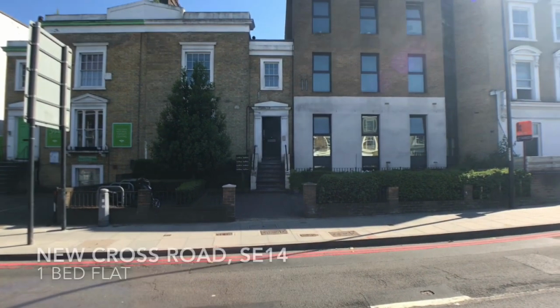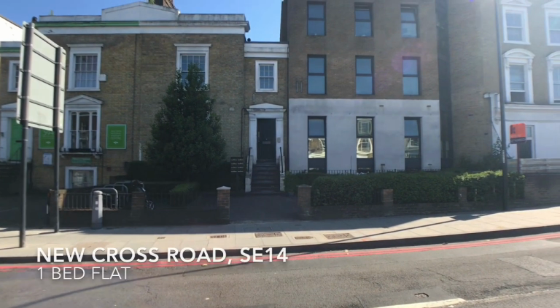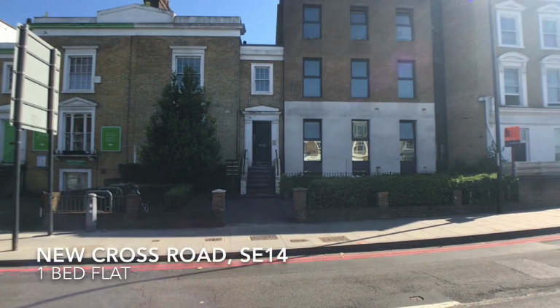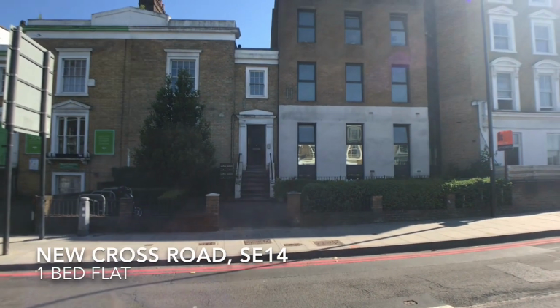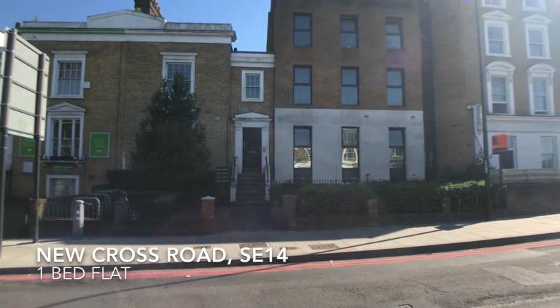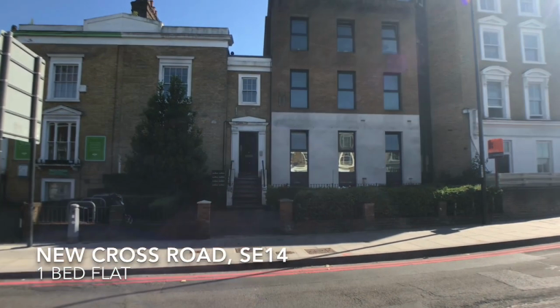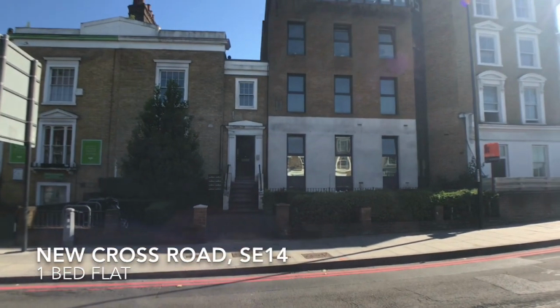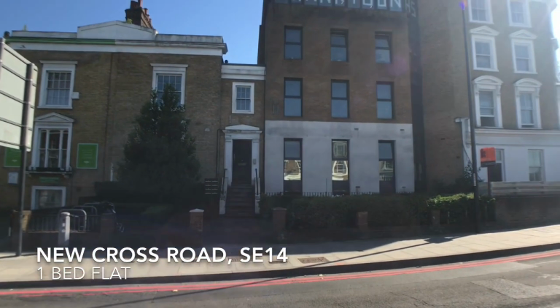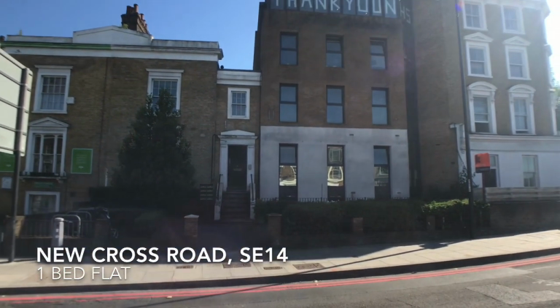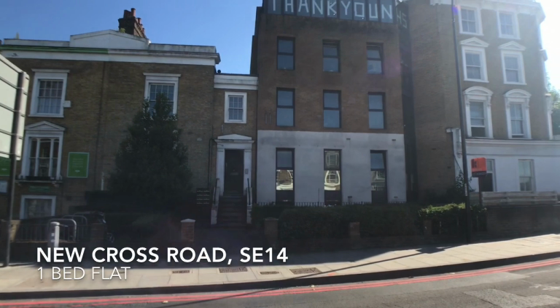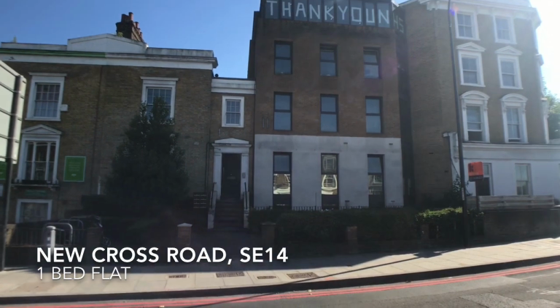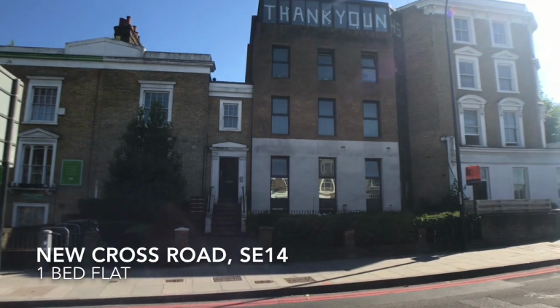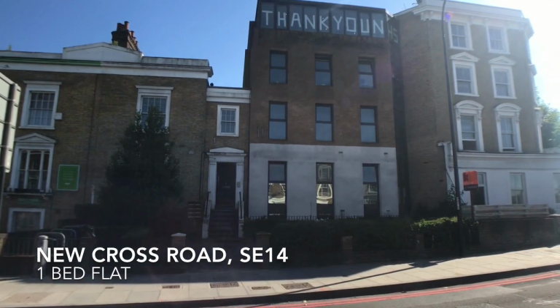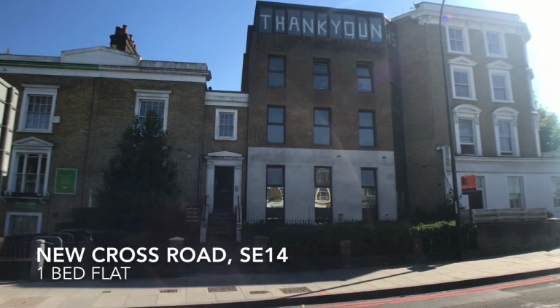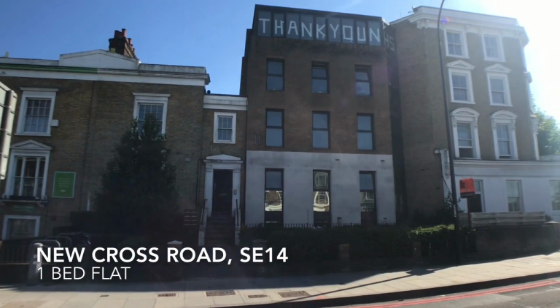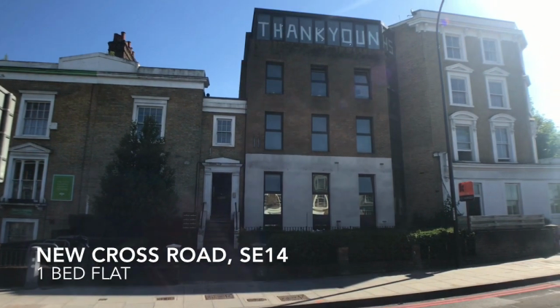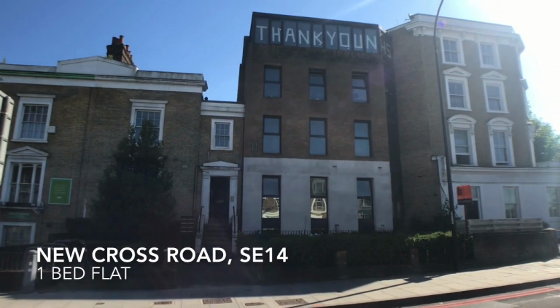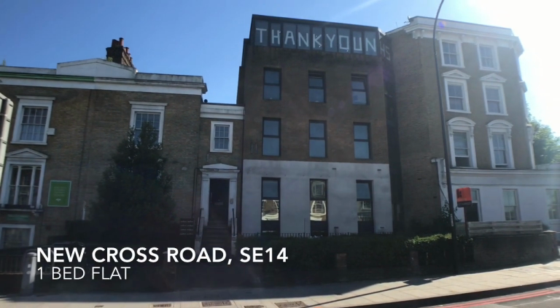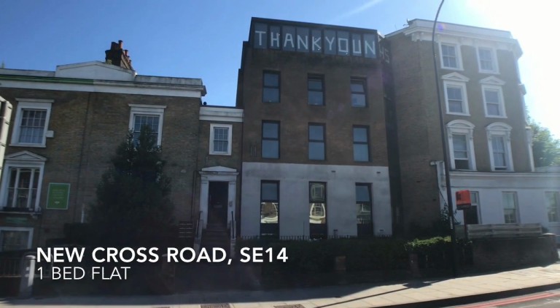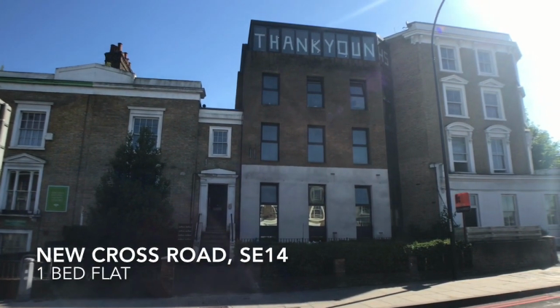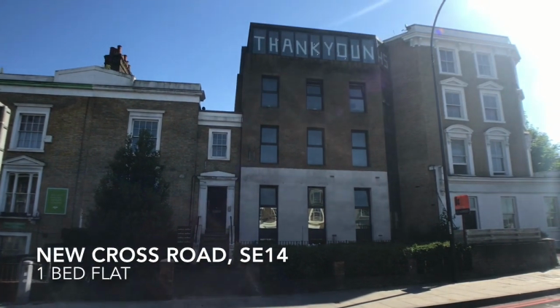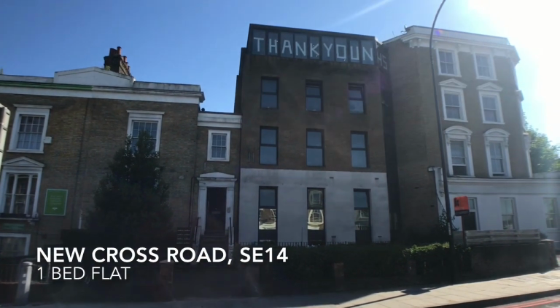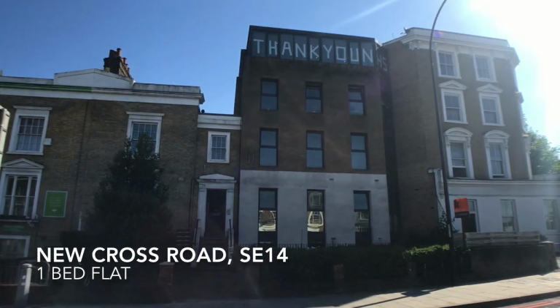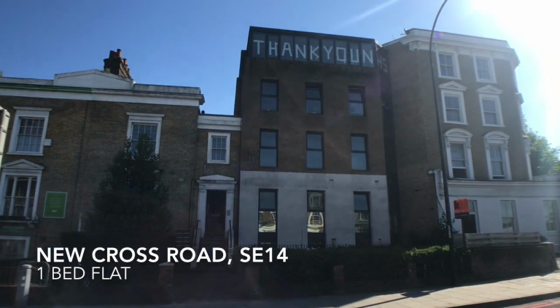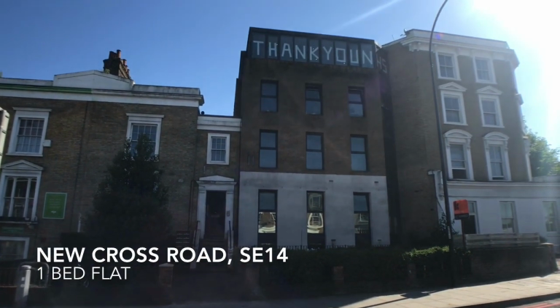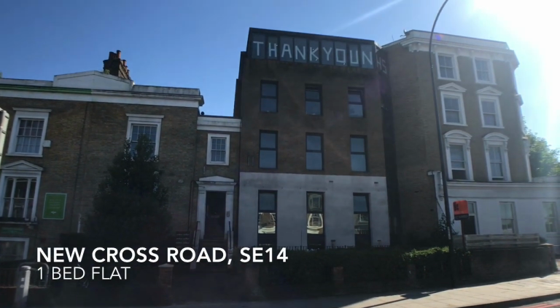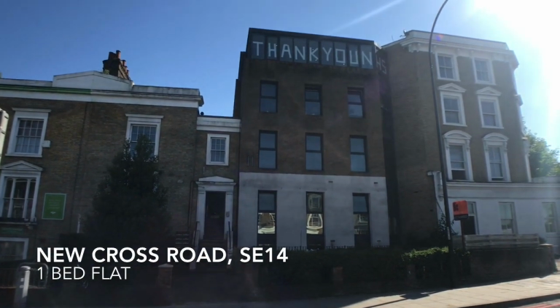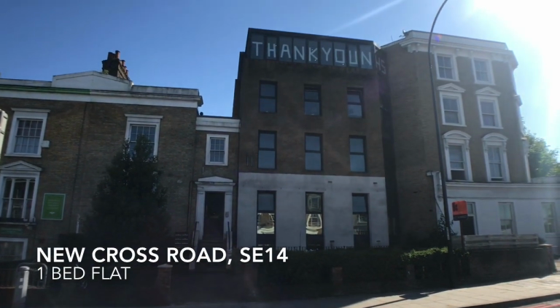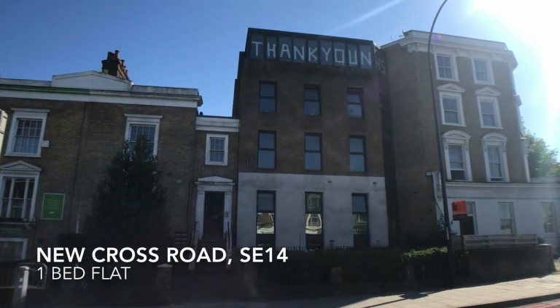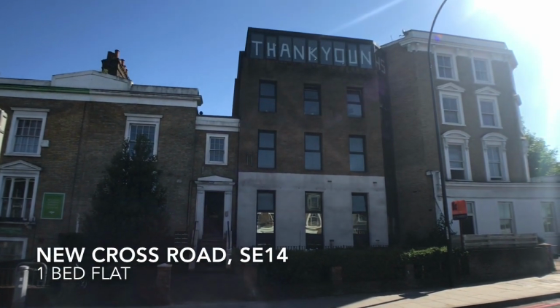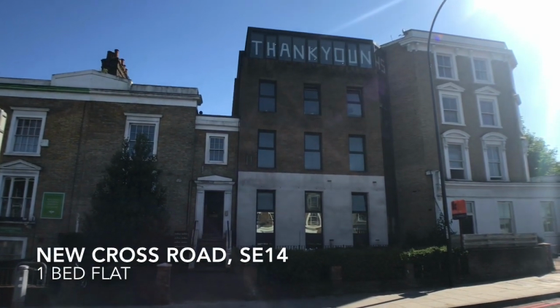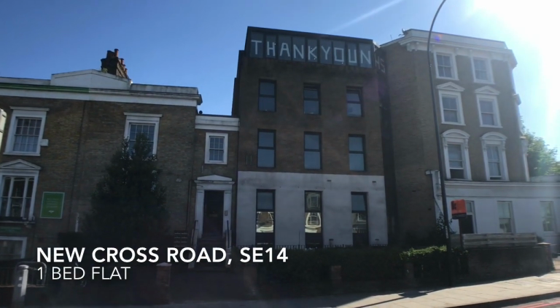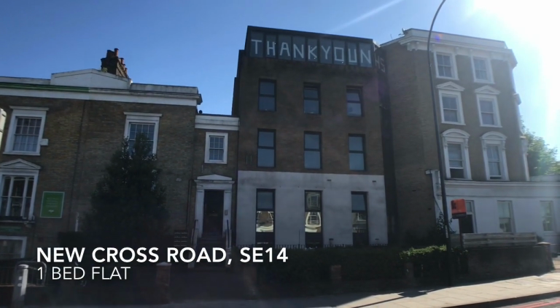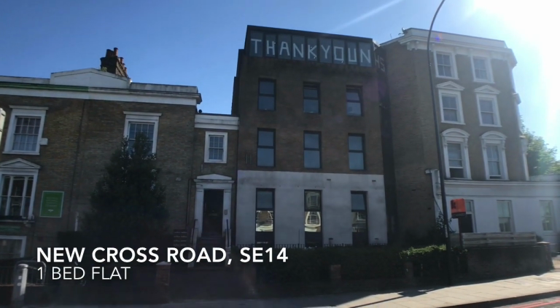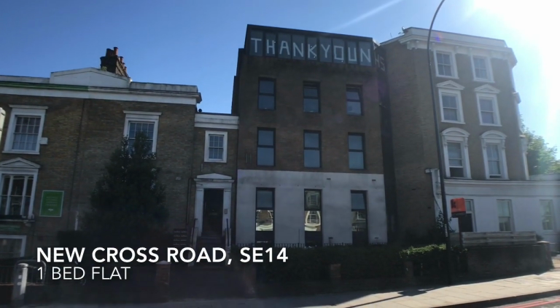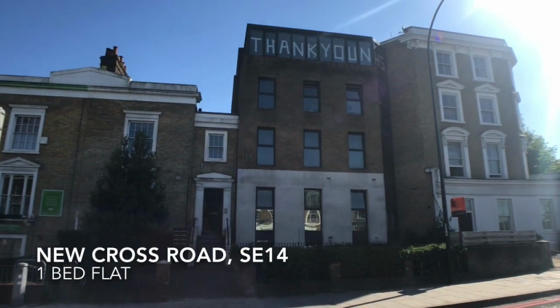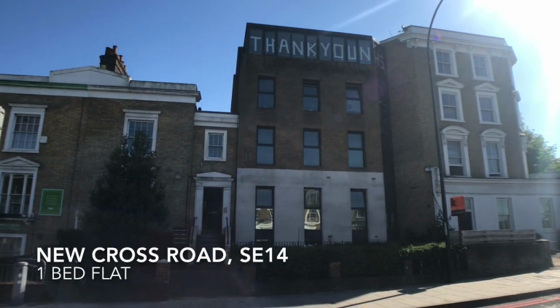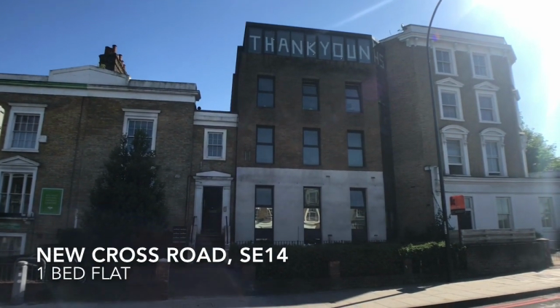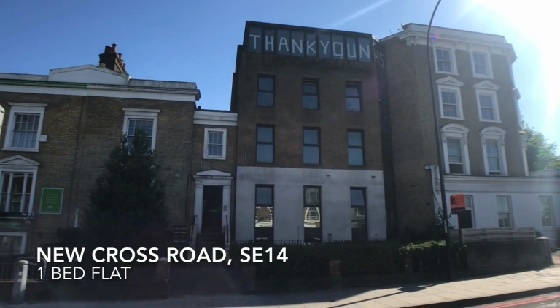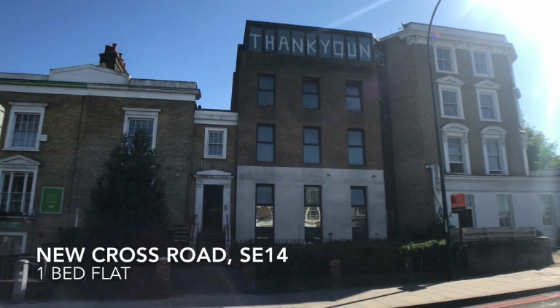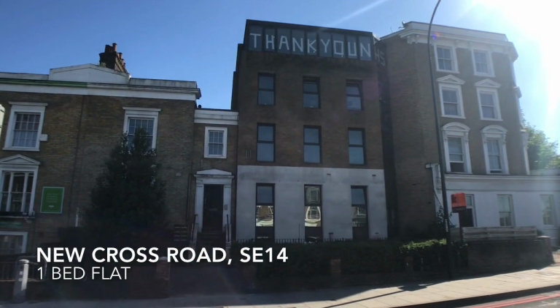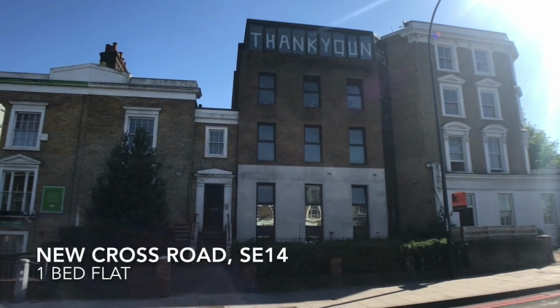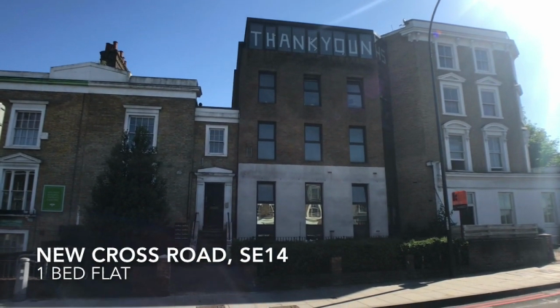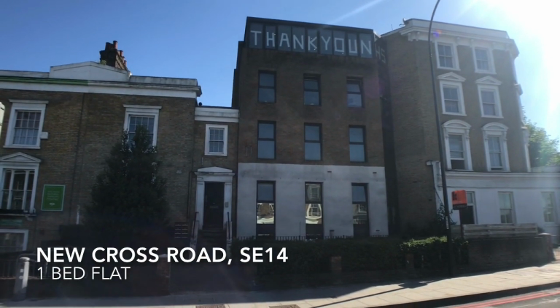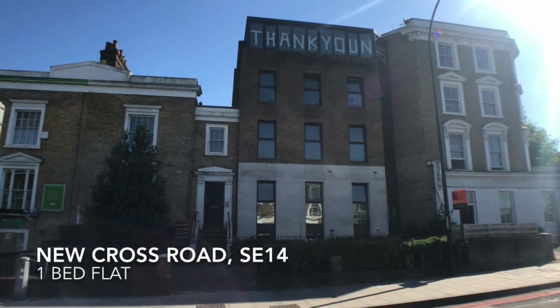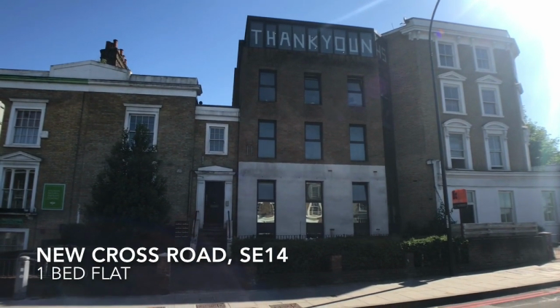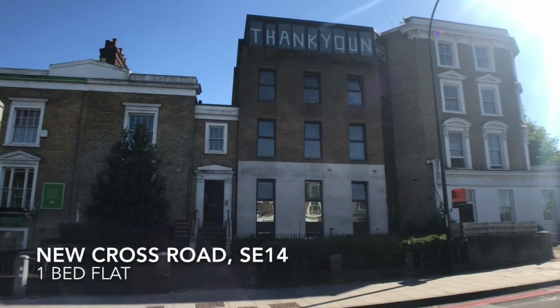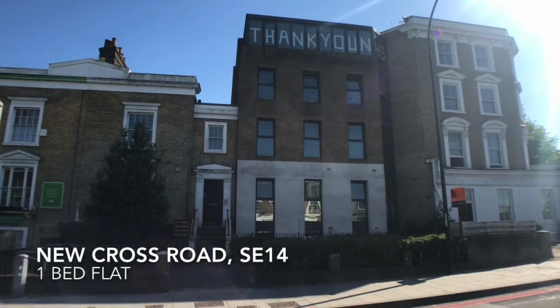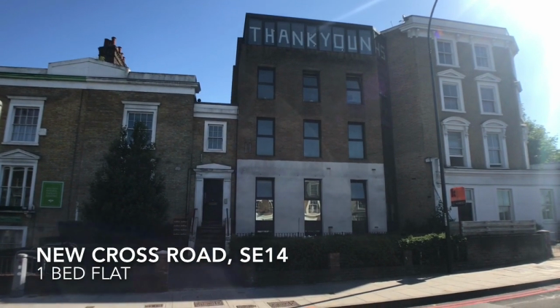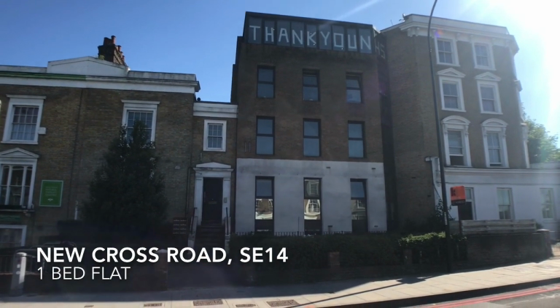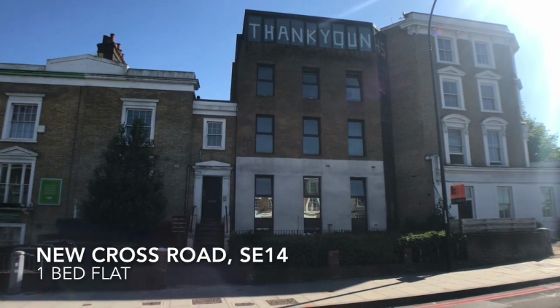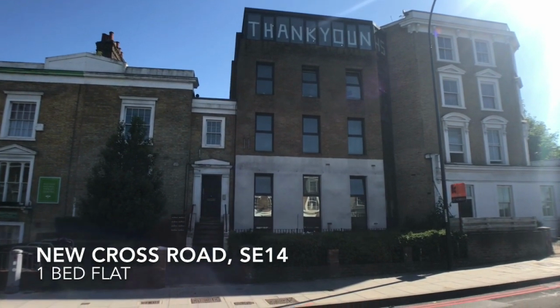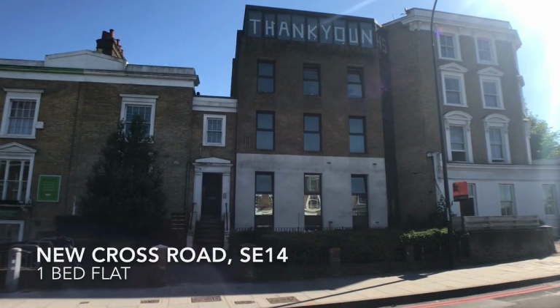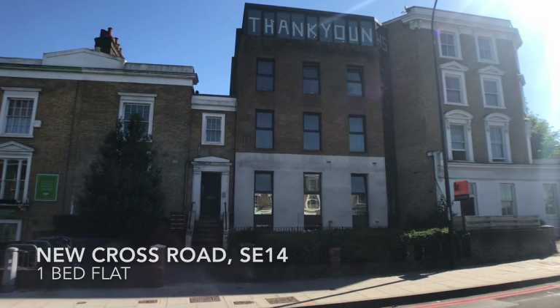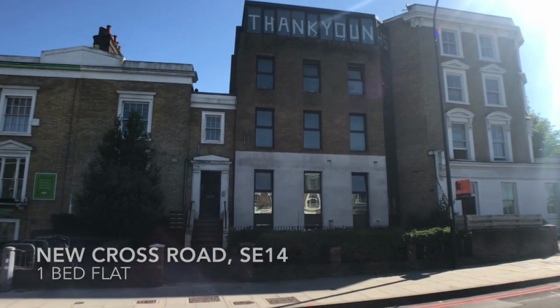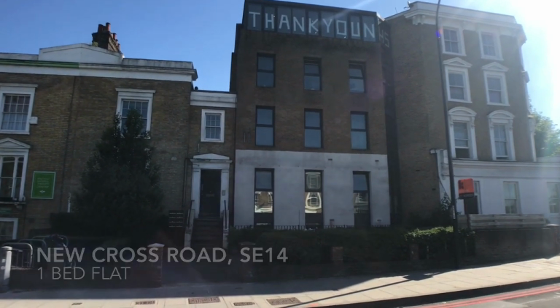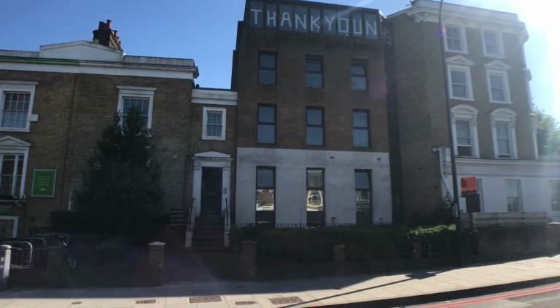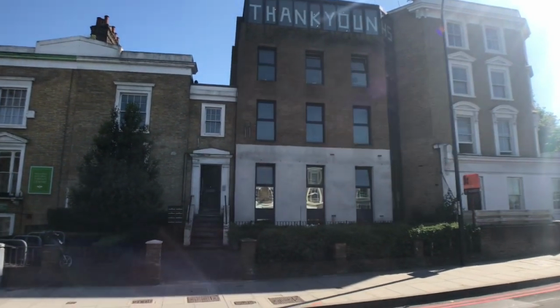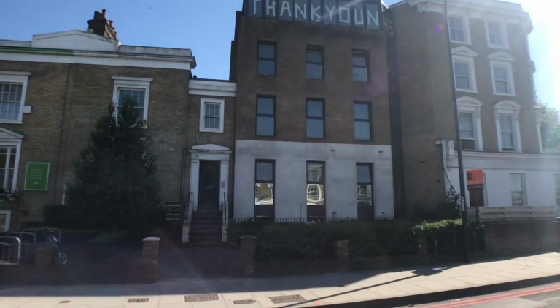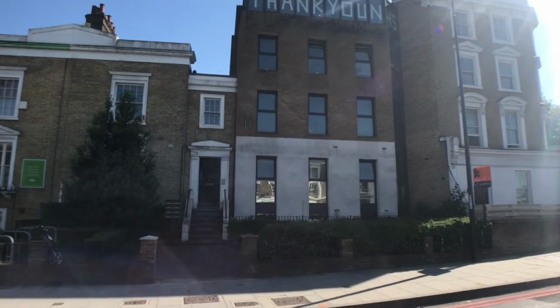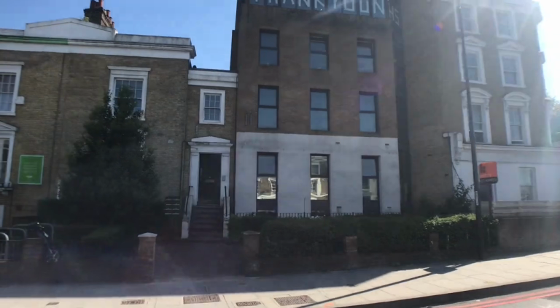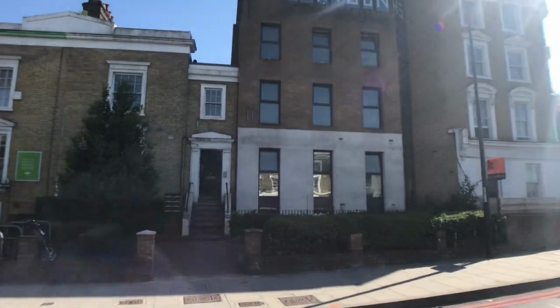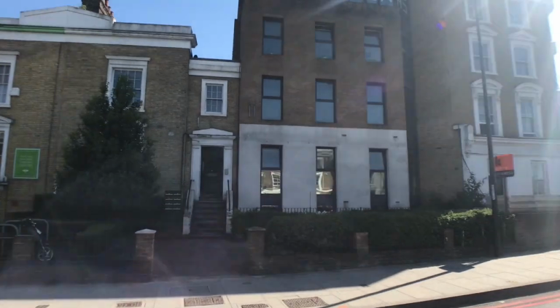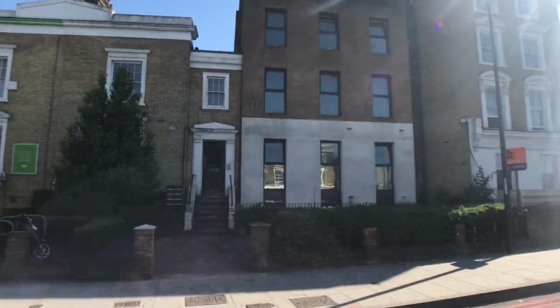Close to Newcross Overground Station and in a good location for many amenities is this one bed flat on Newcross Road.